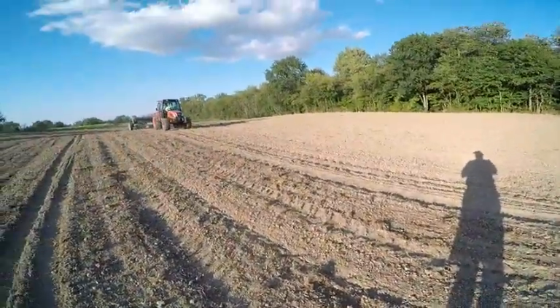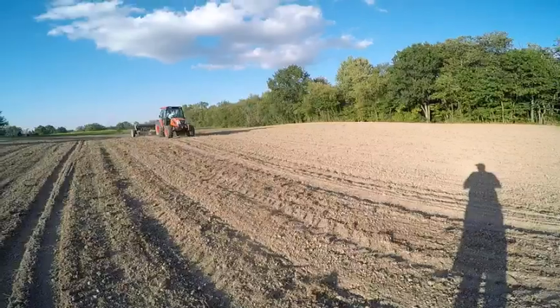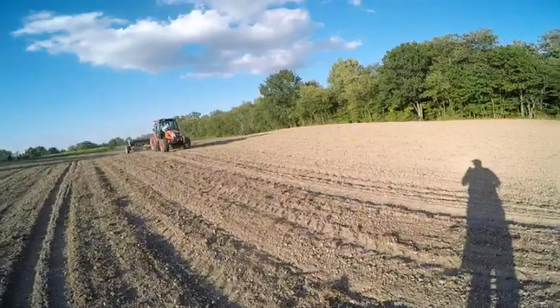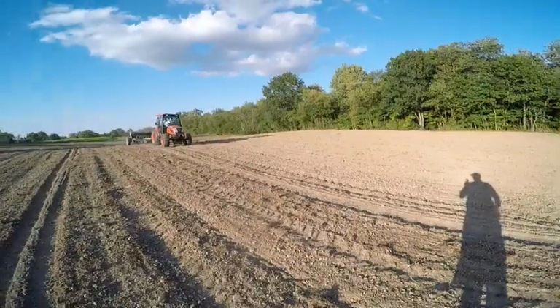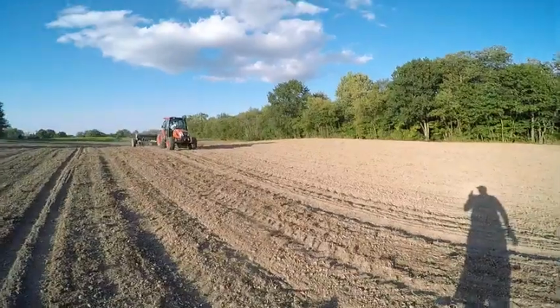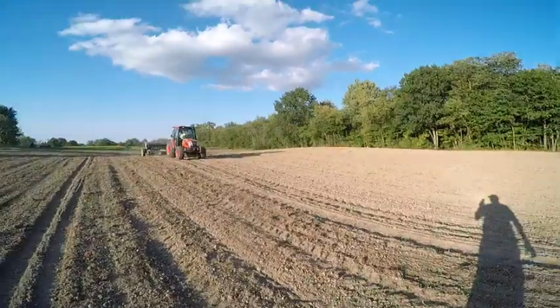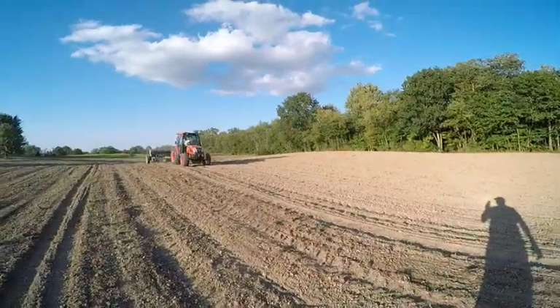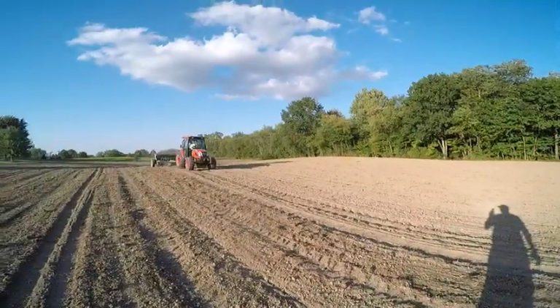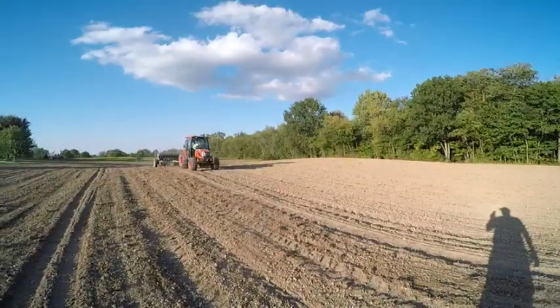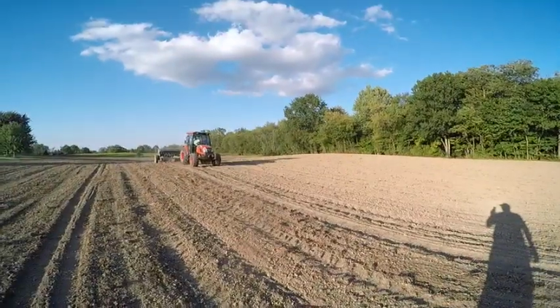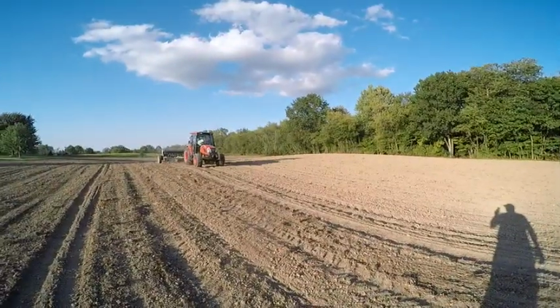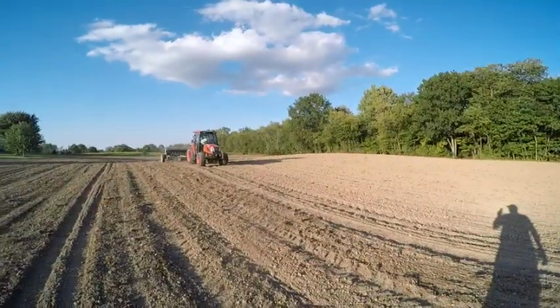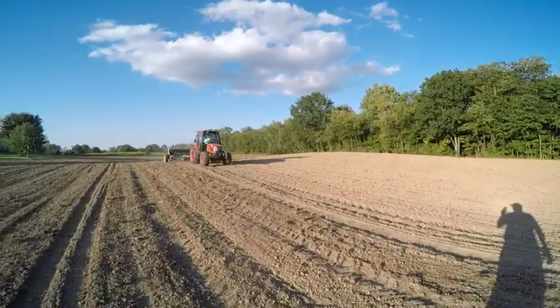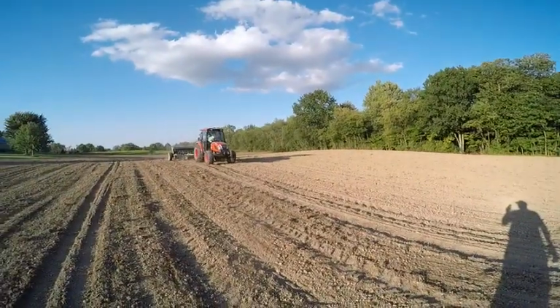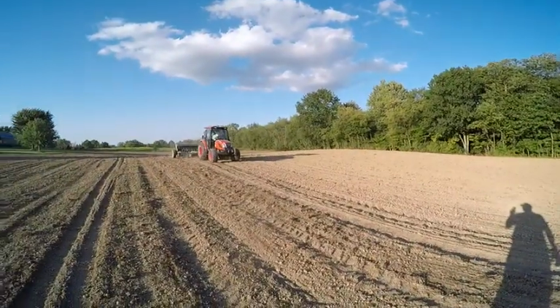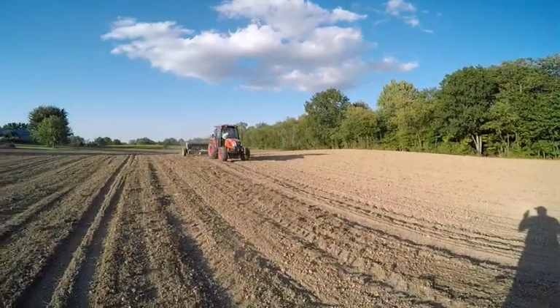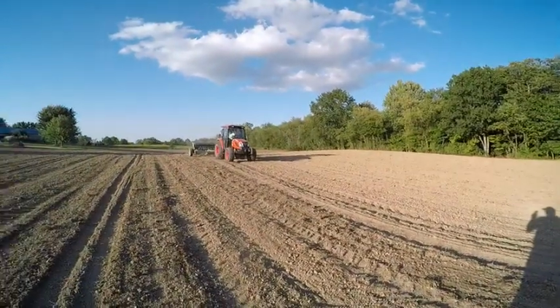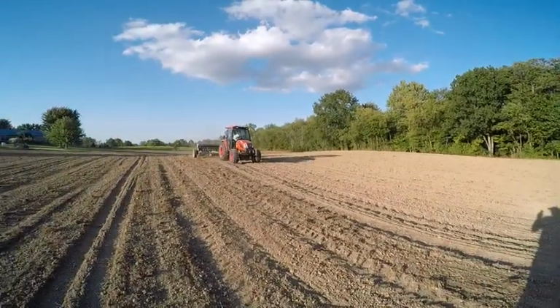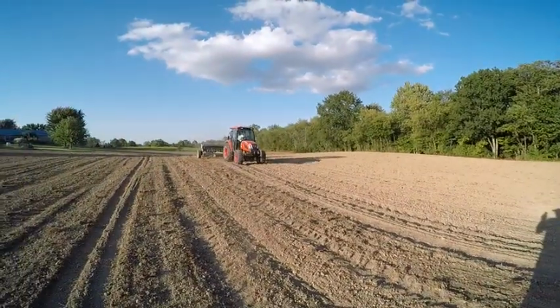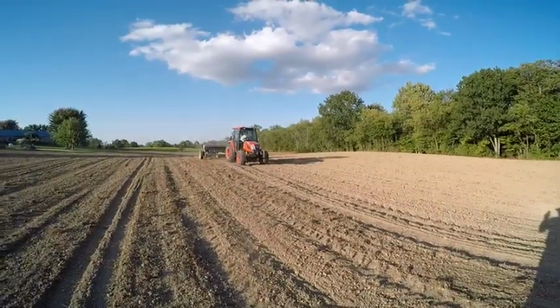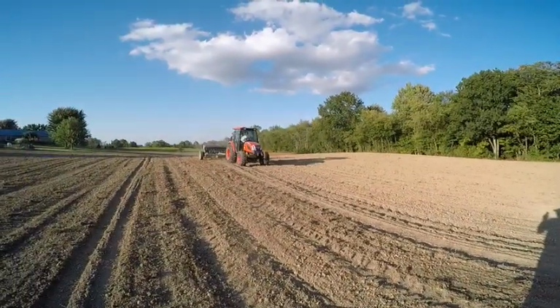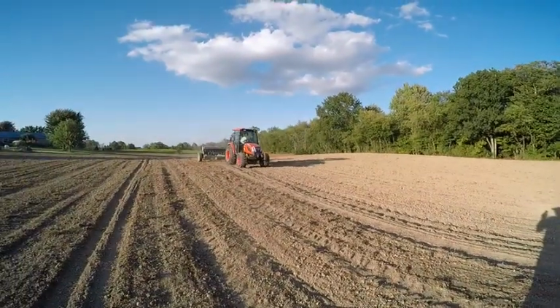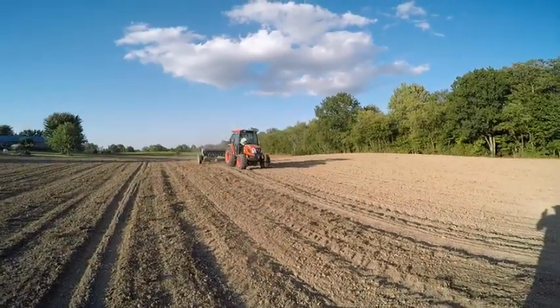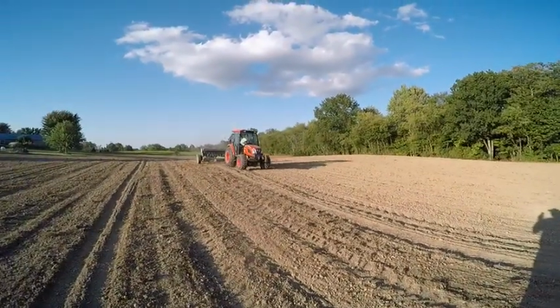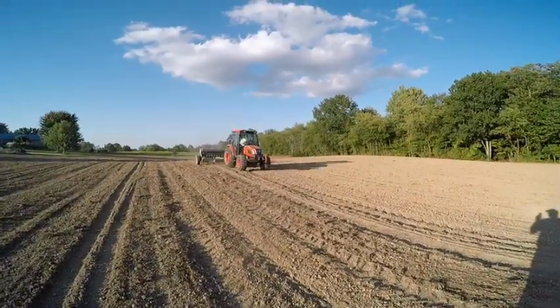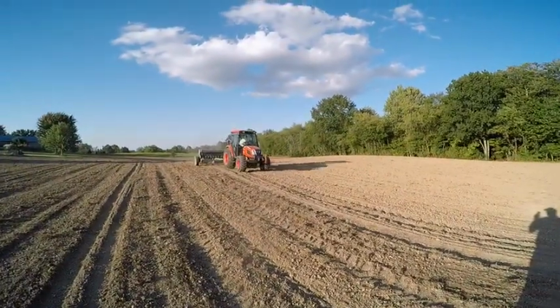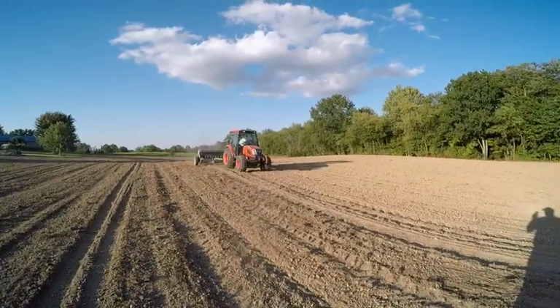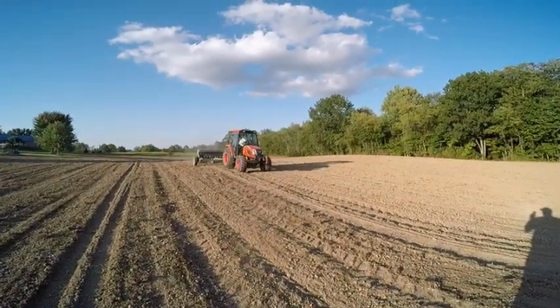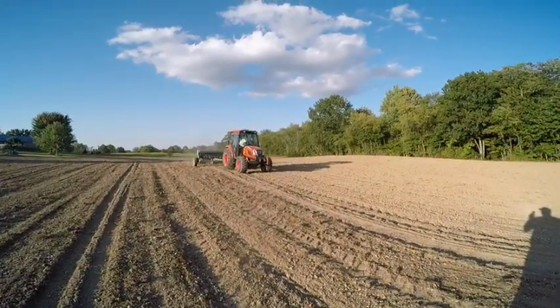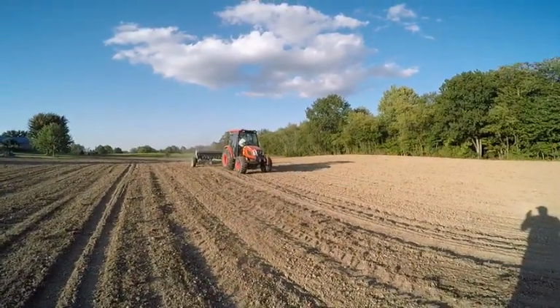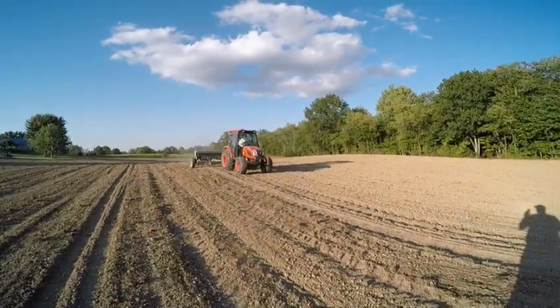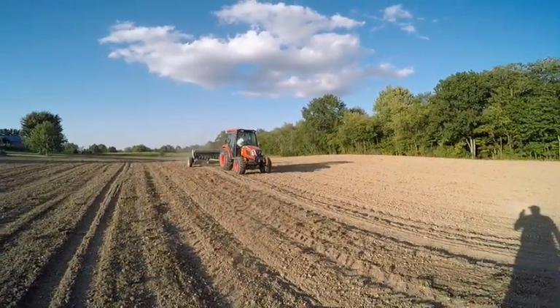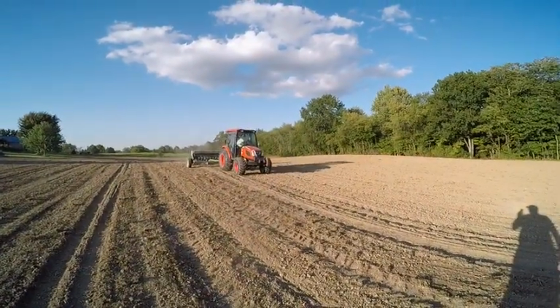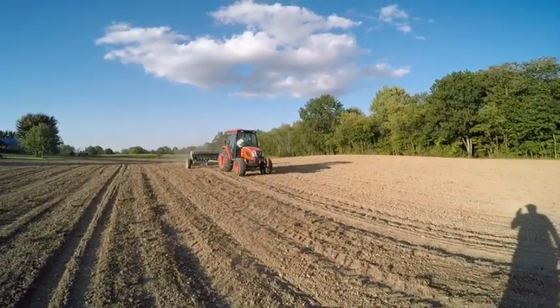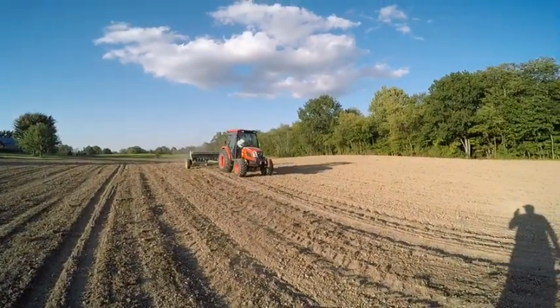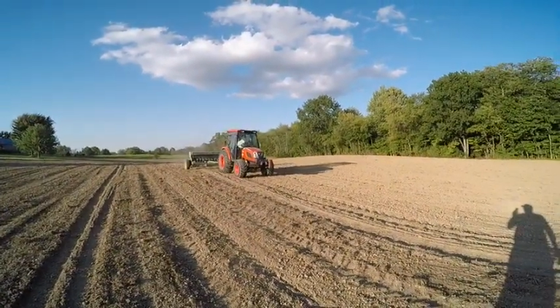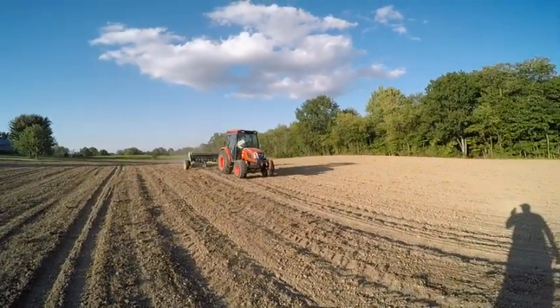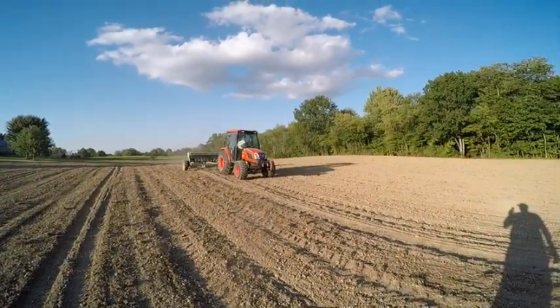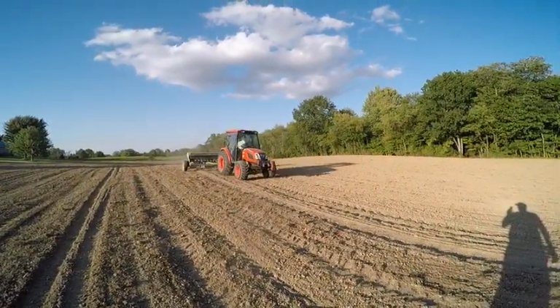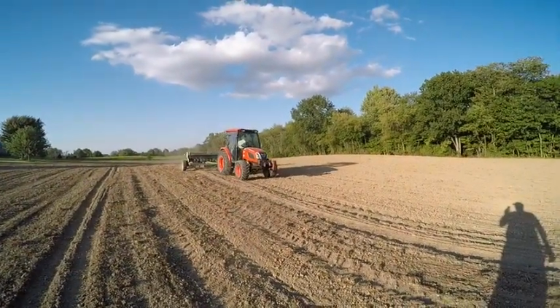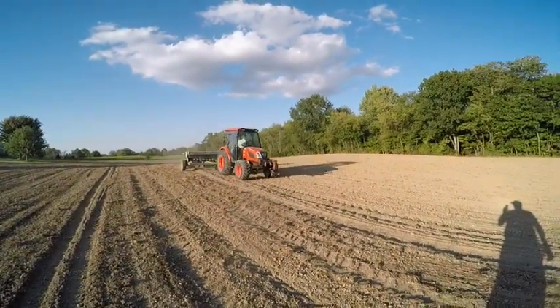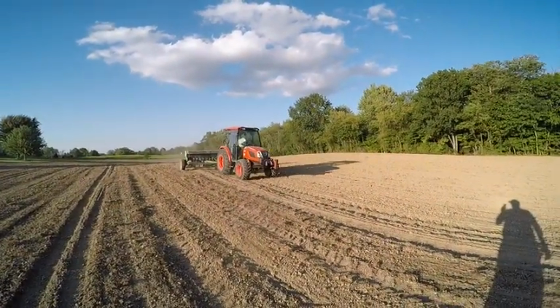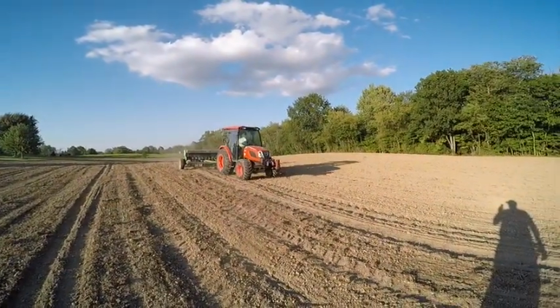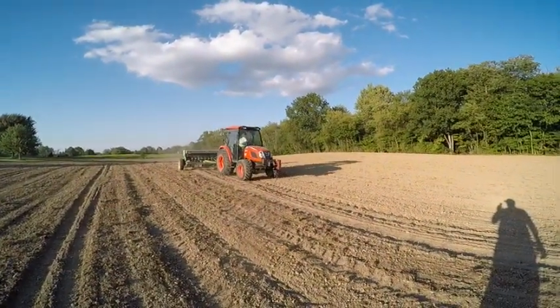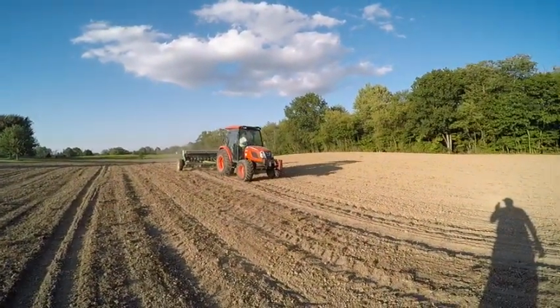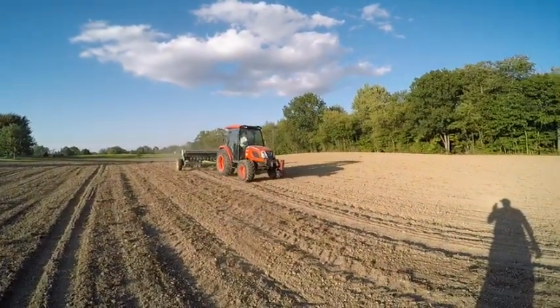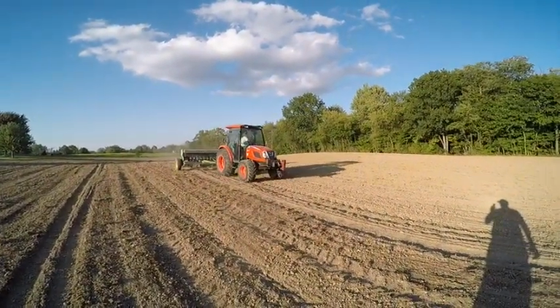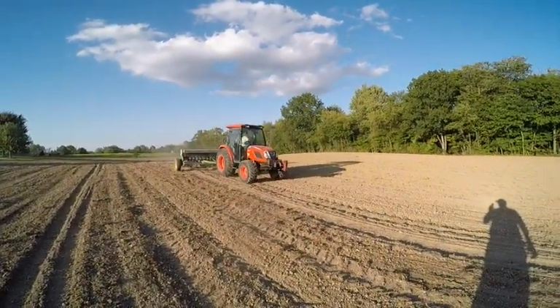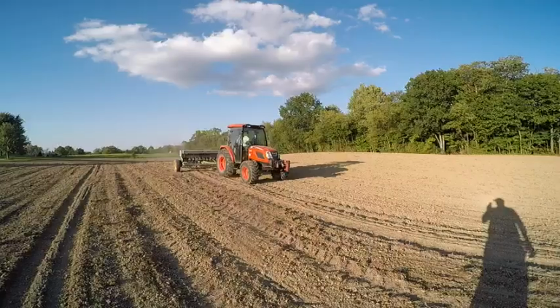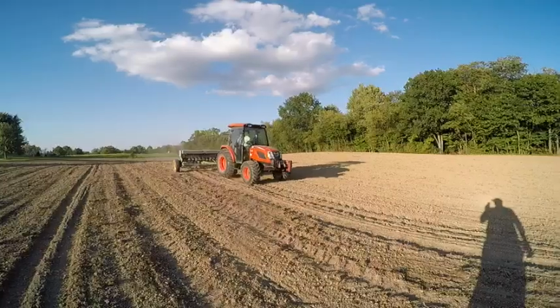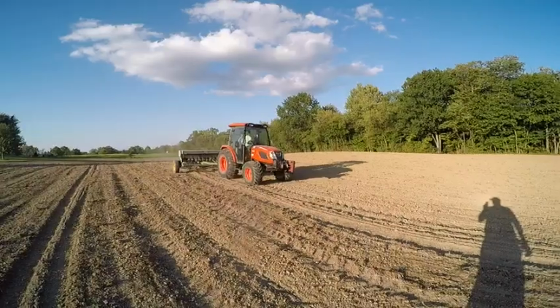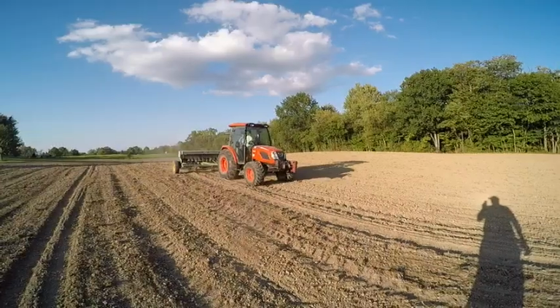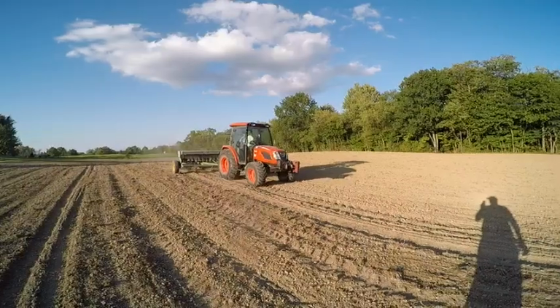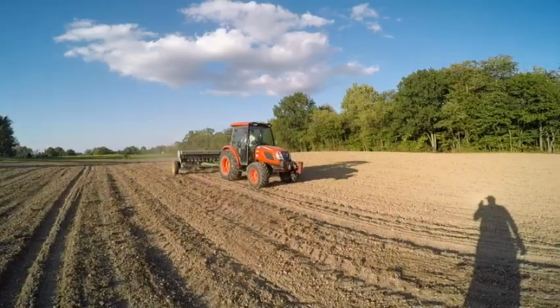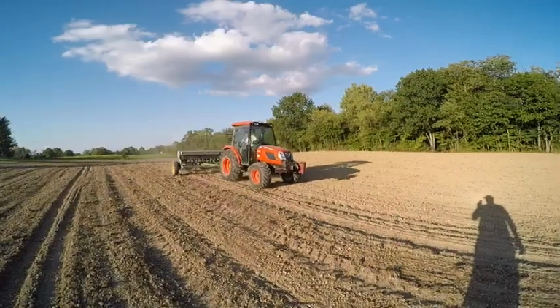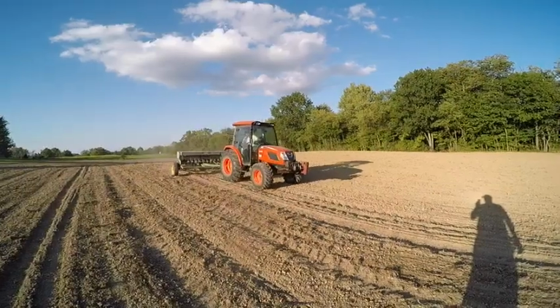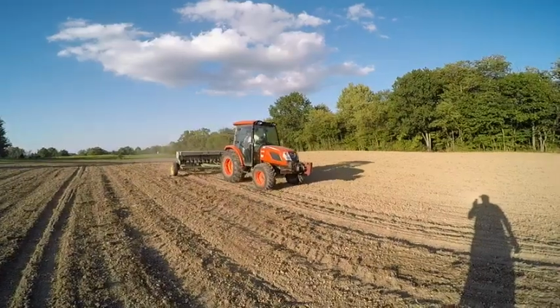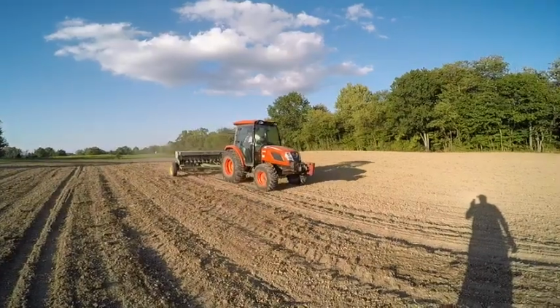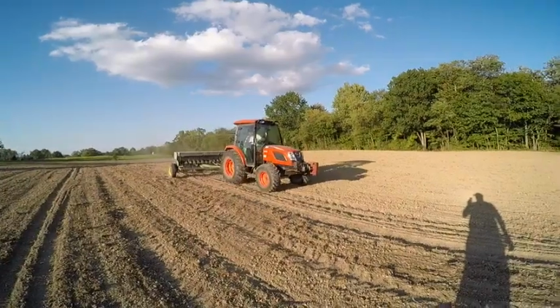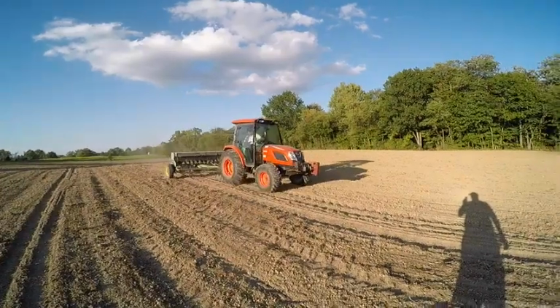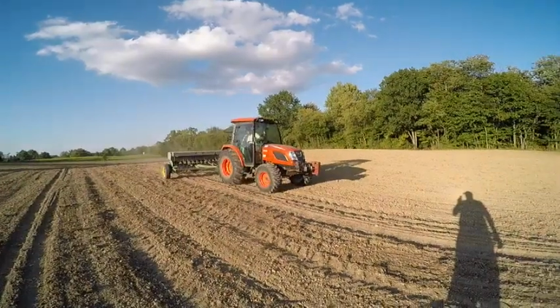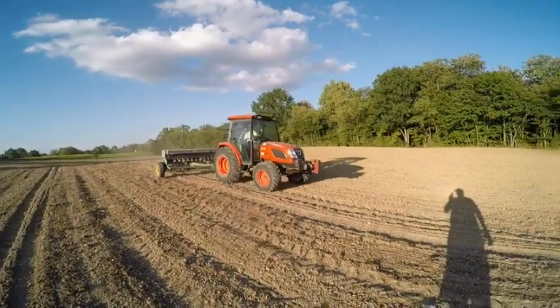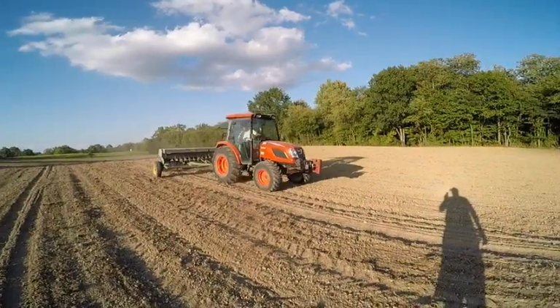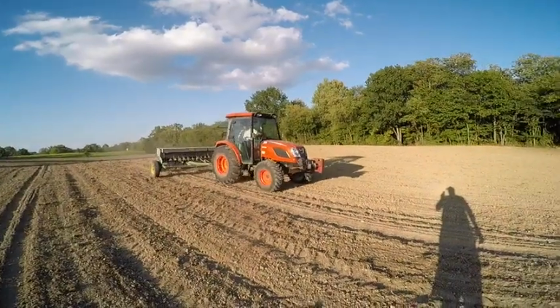Let's get a little look at the tractor. That's the little one — a little 55 horsepower Coyote.